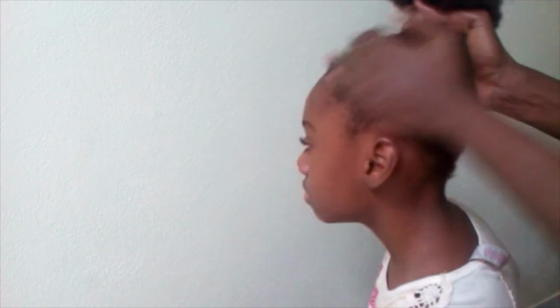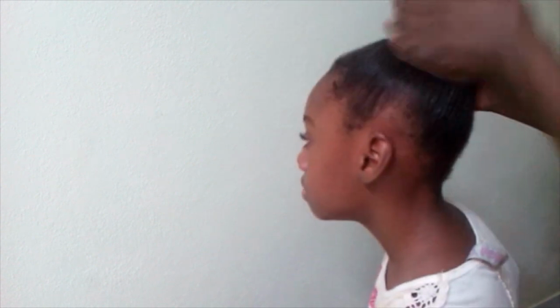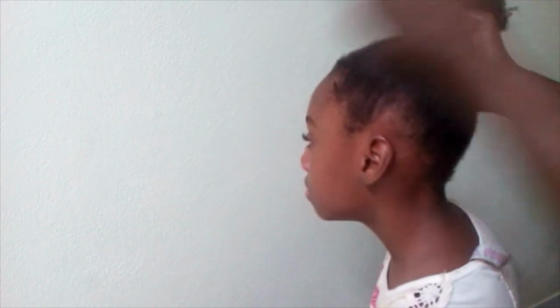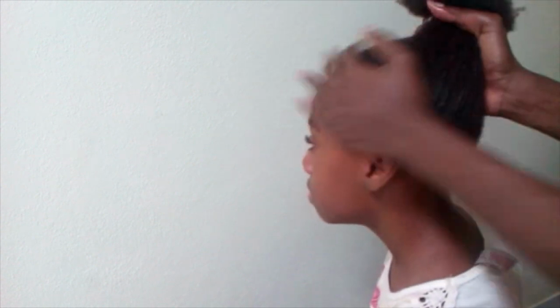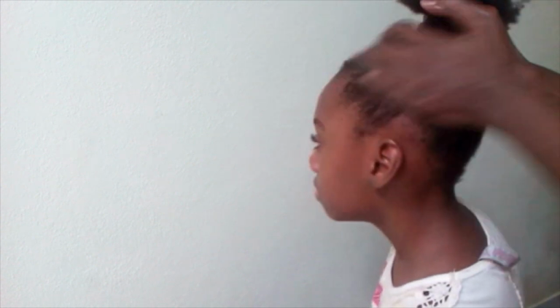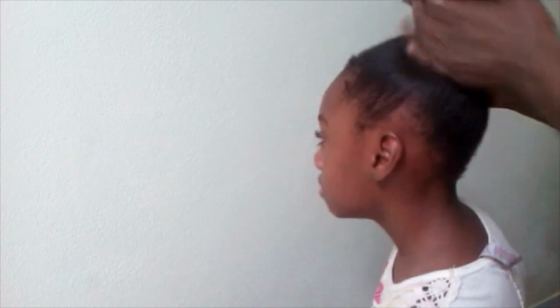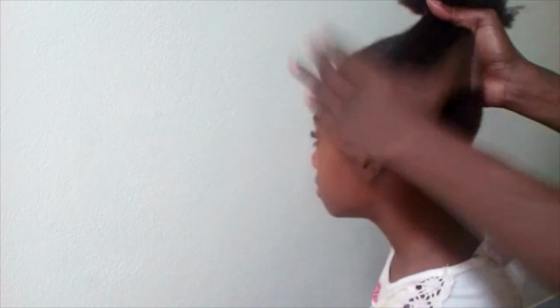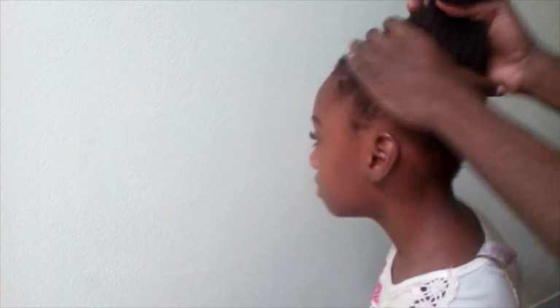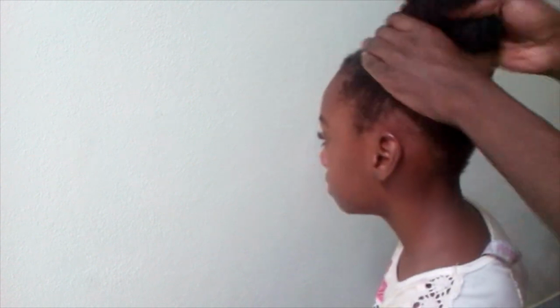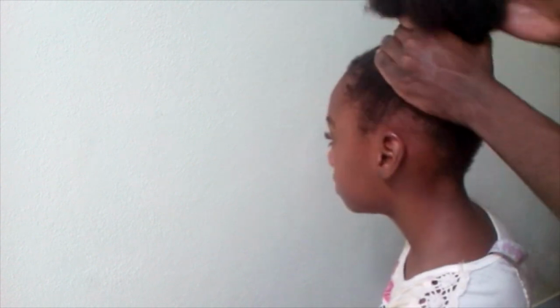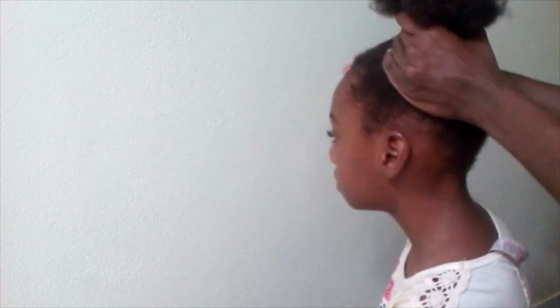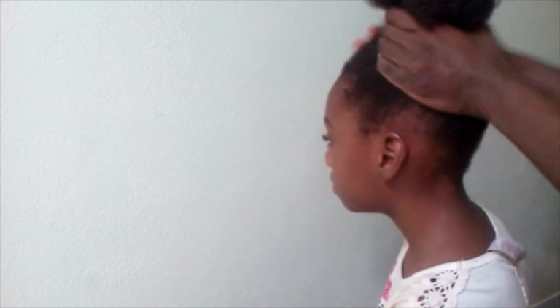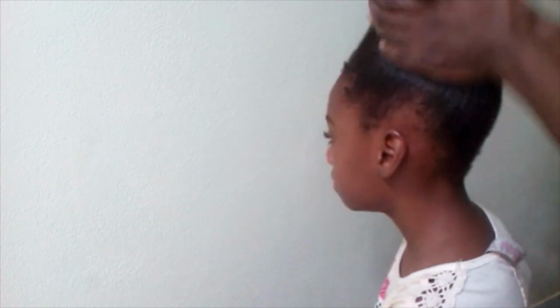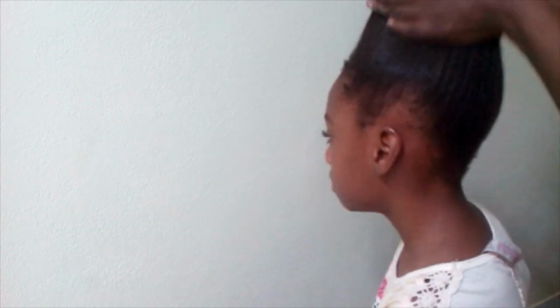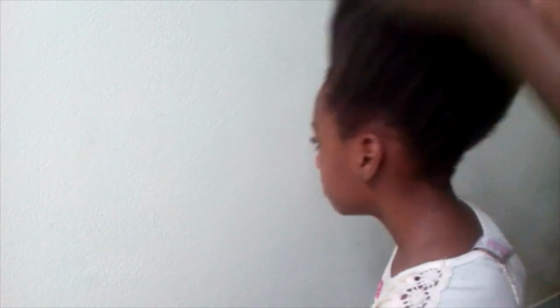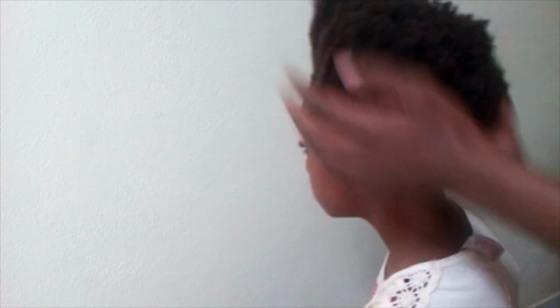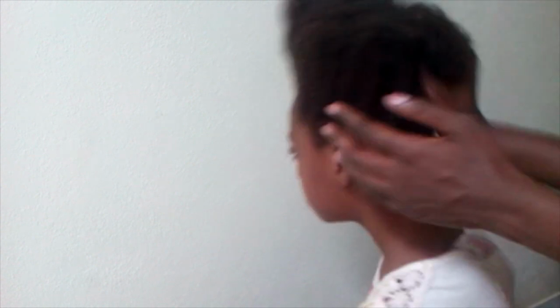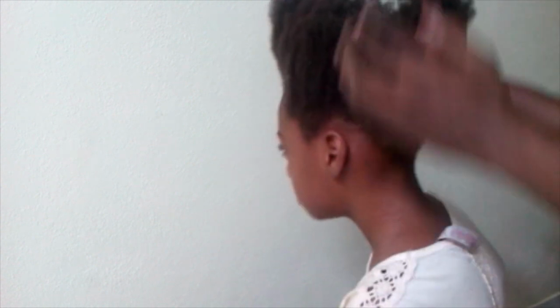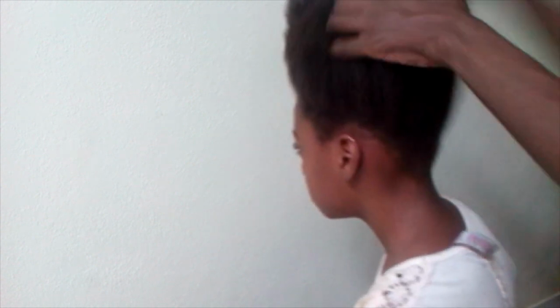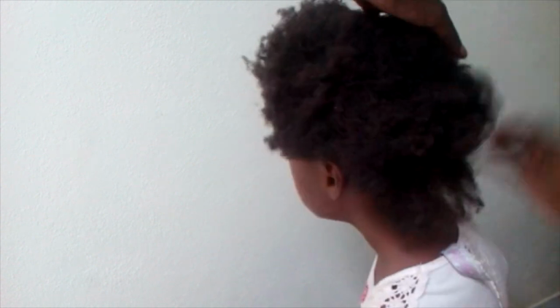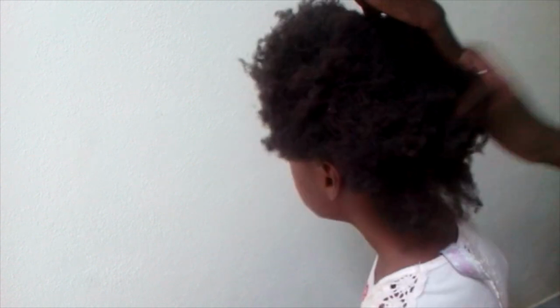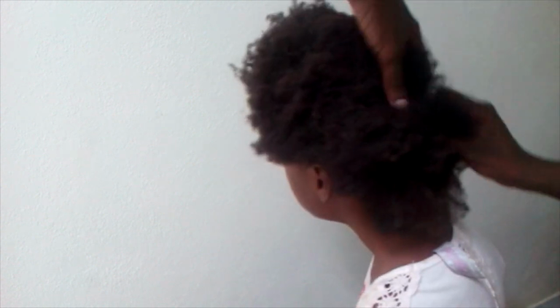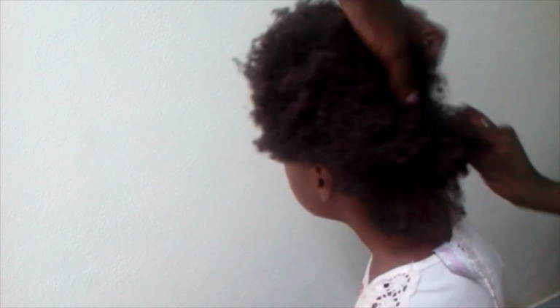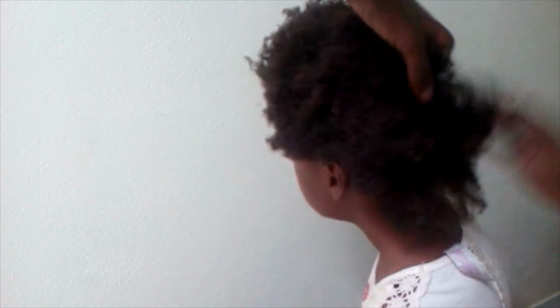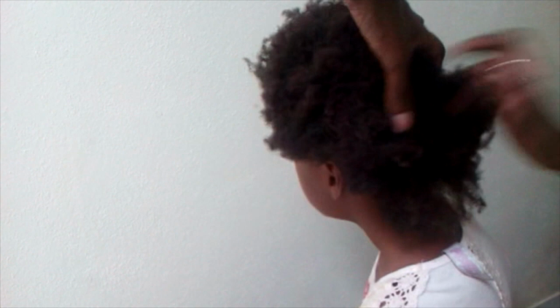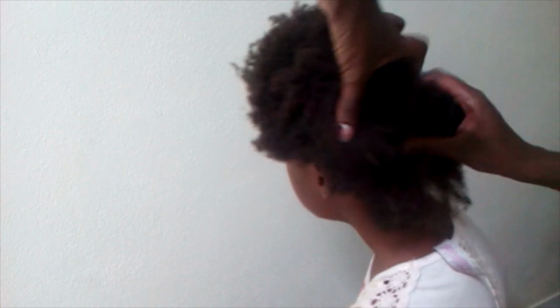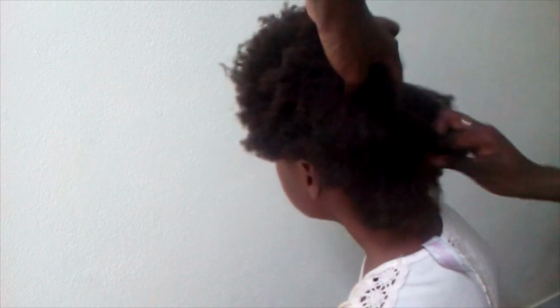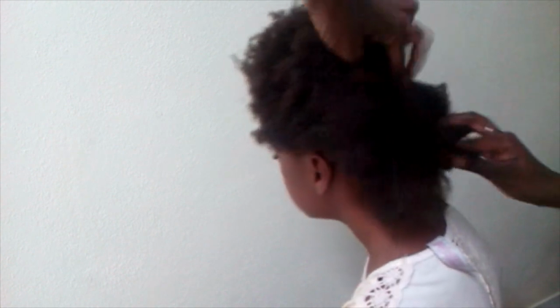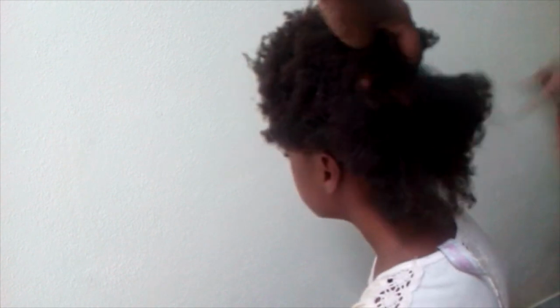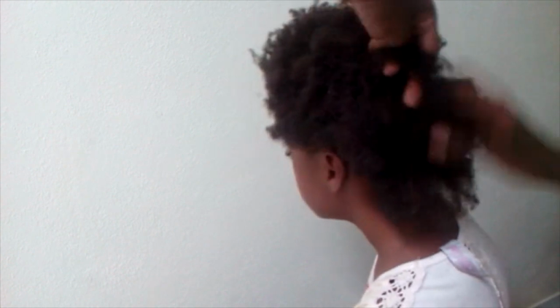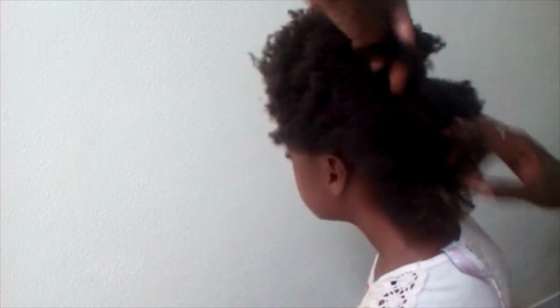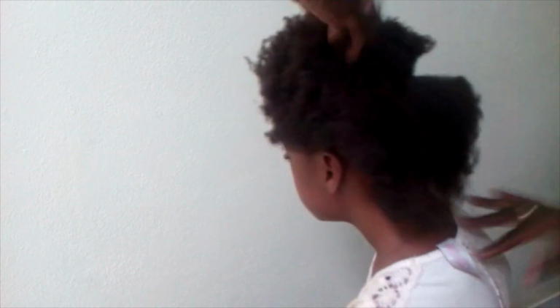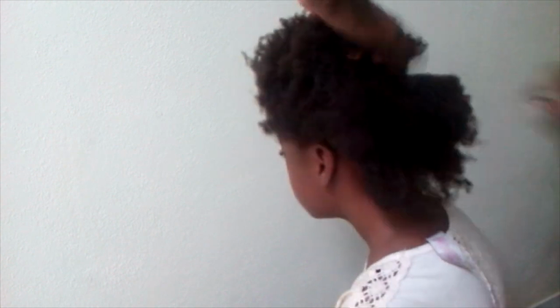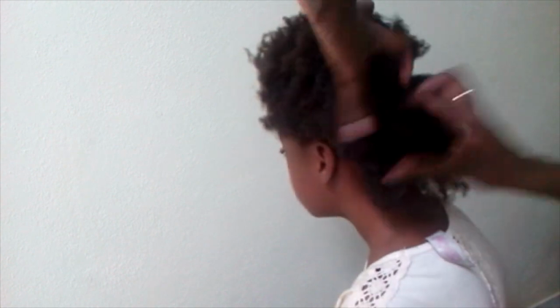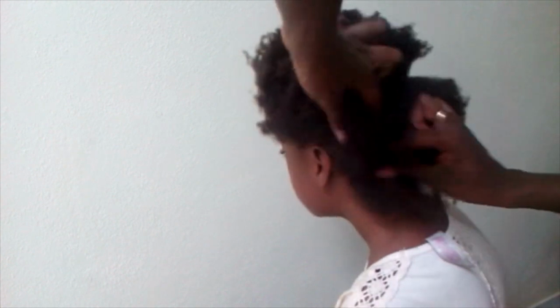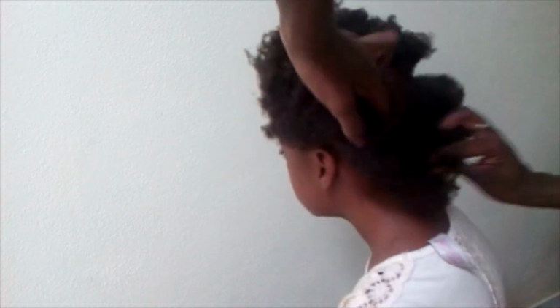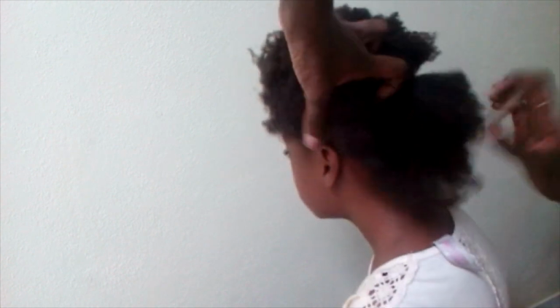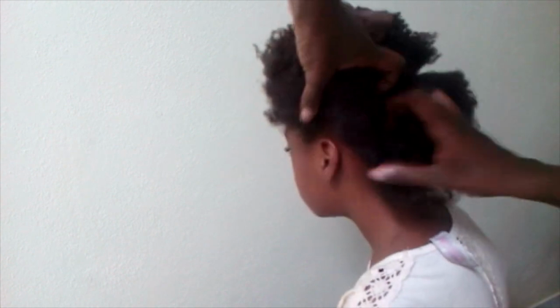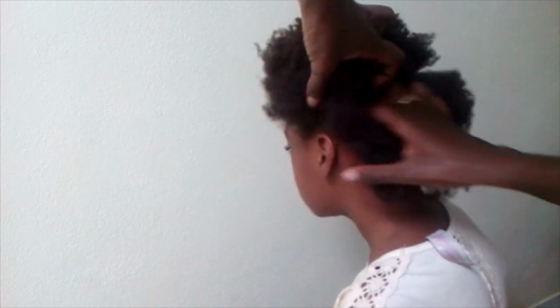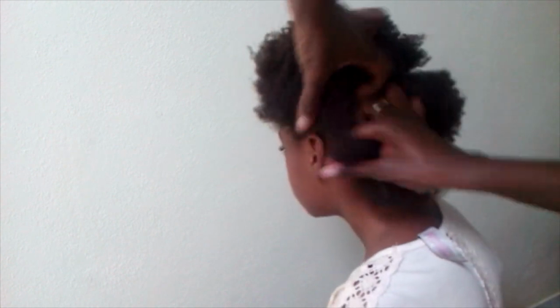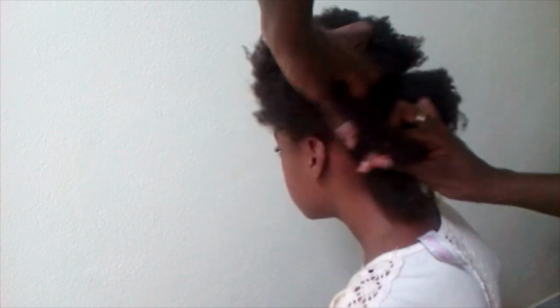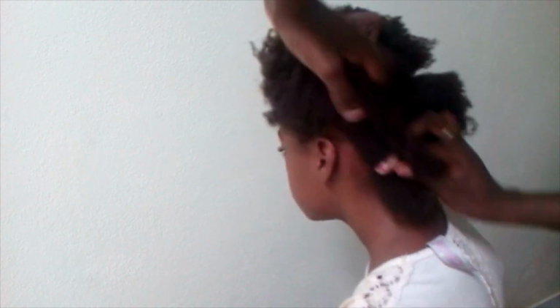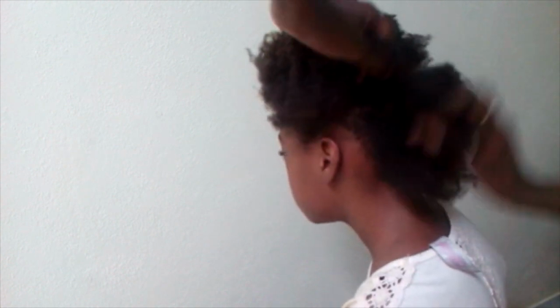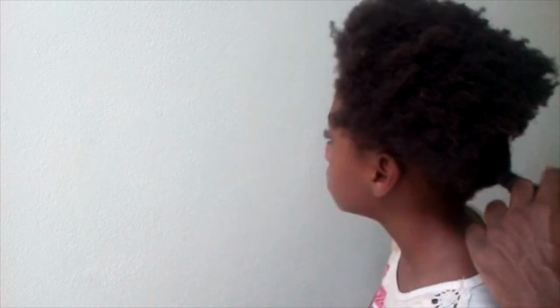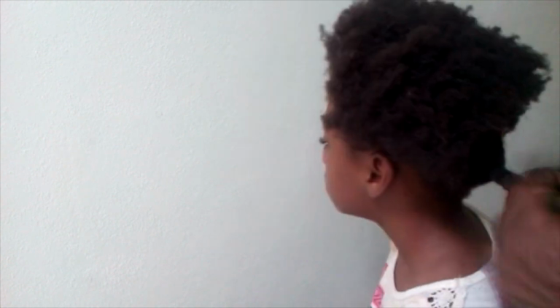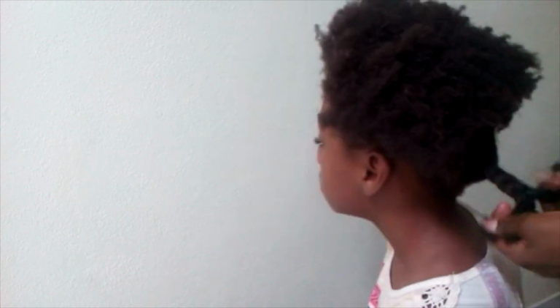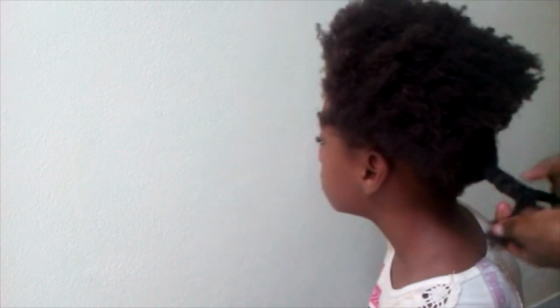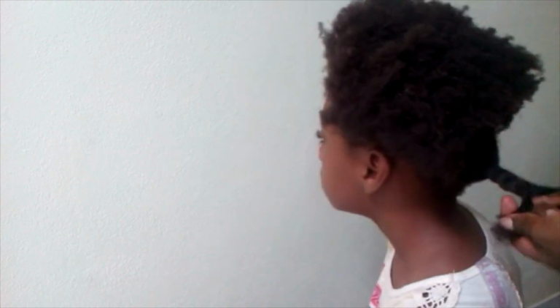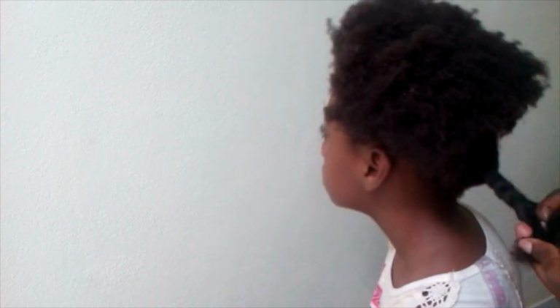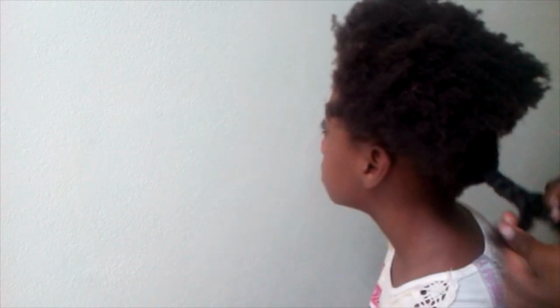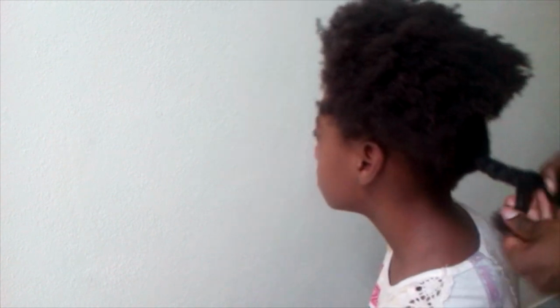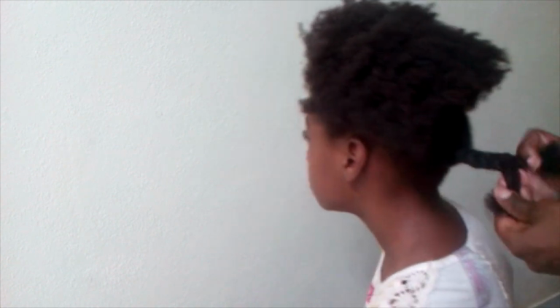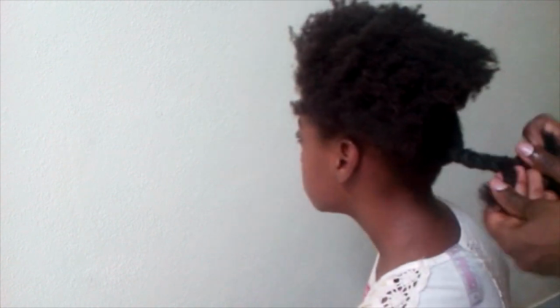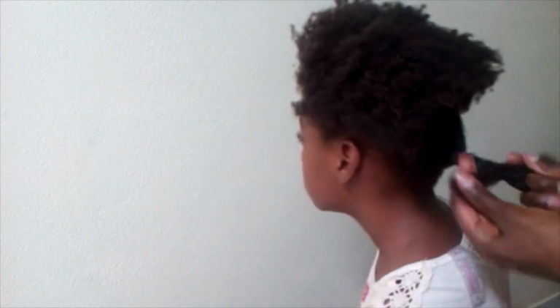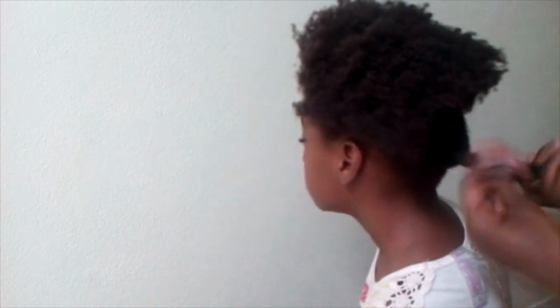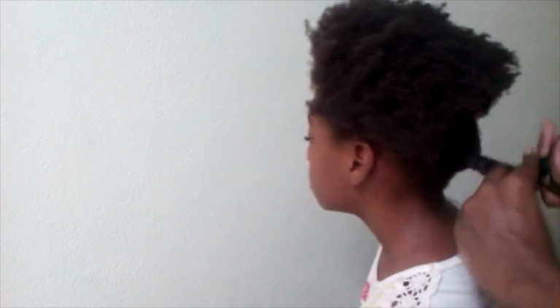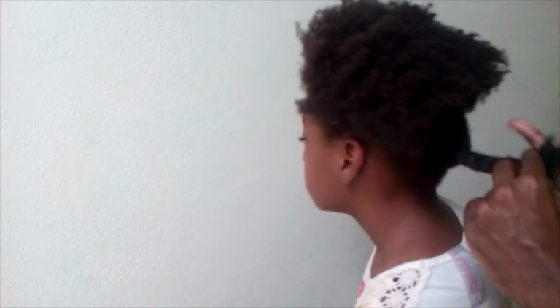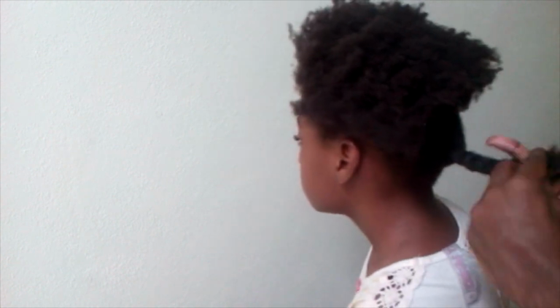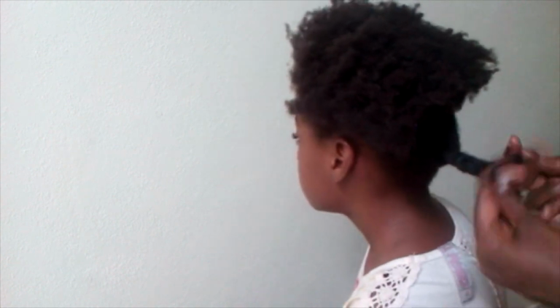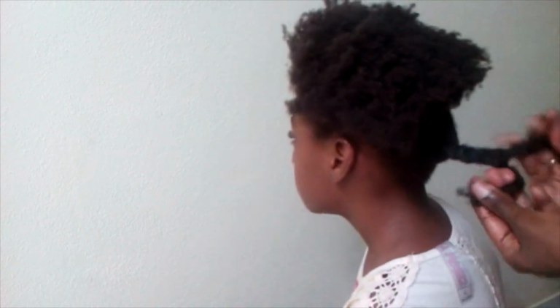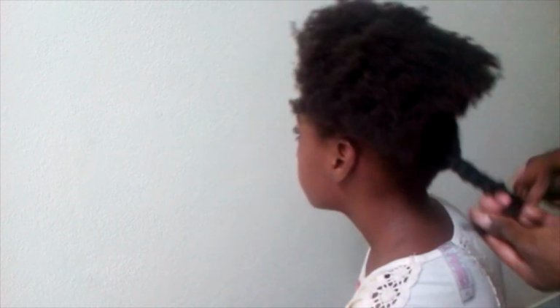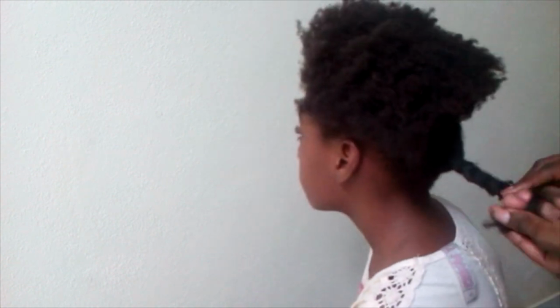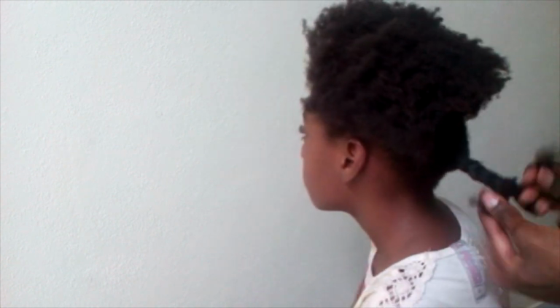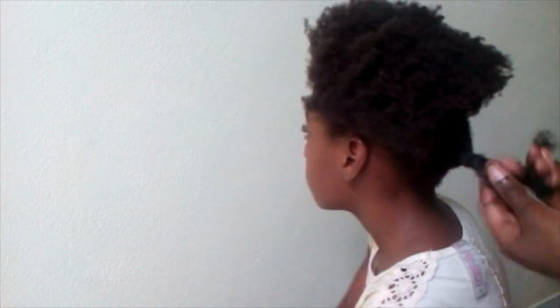I also used a little bit of a hair lotion, which I forgot to show in the clip, but I didn't put a whole lot.